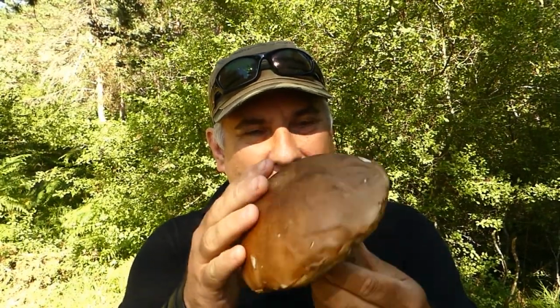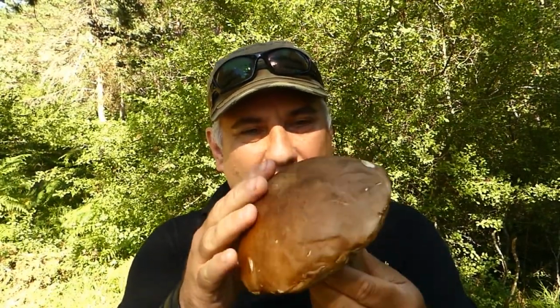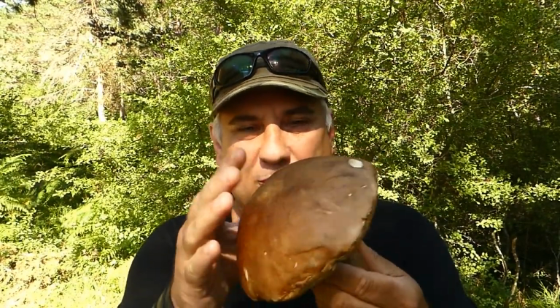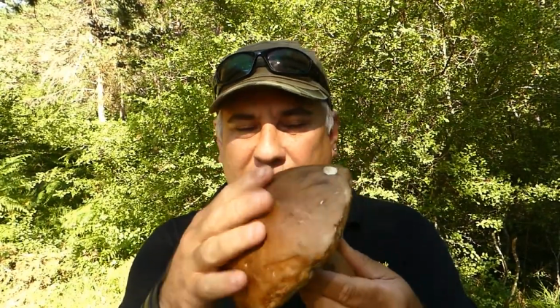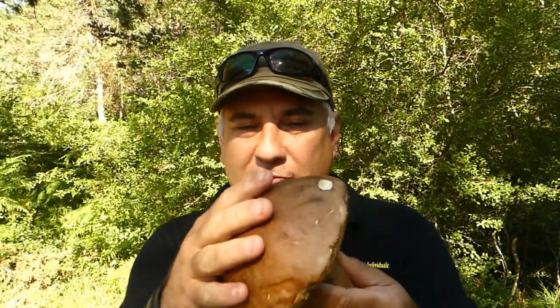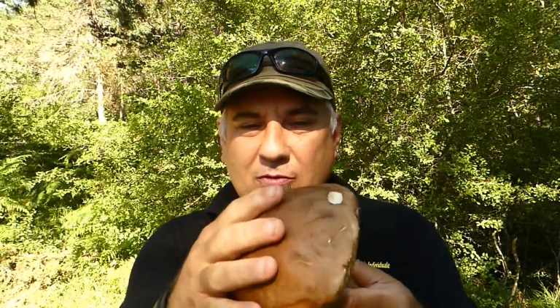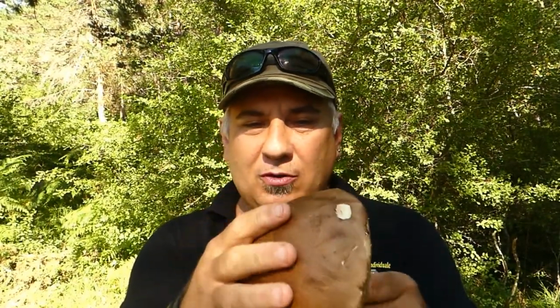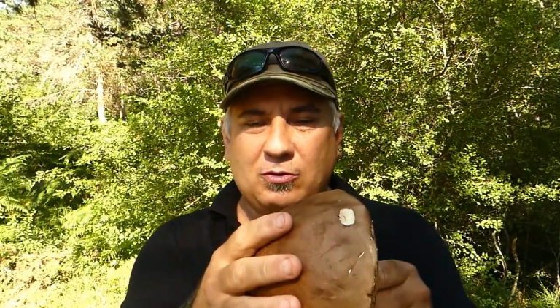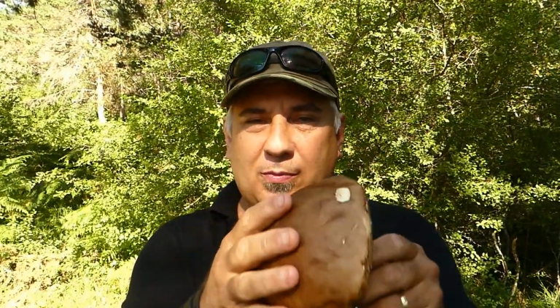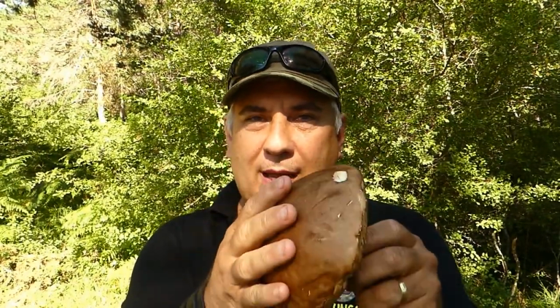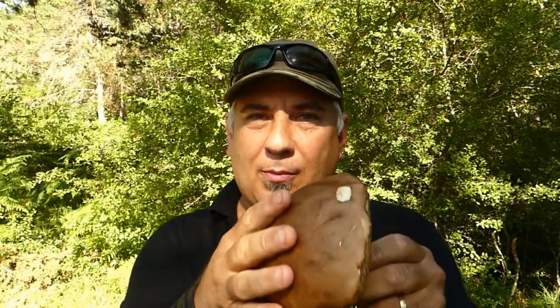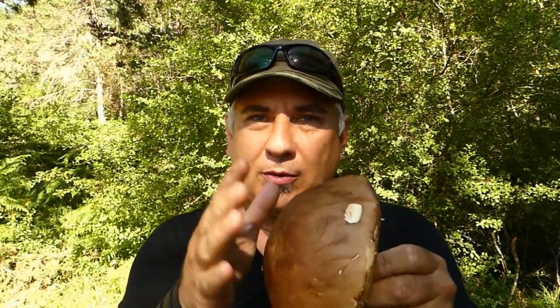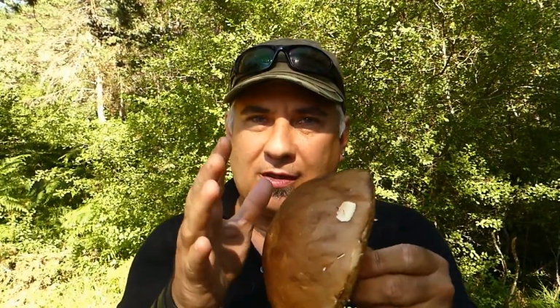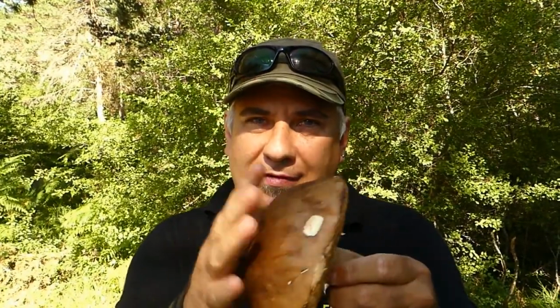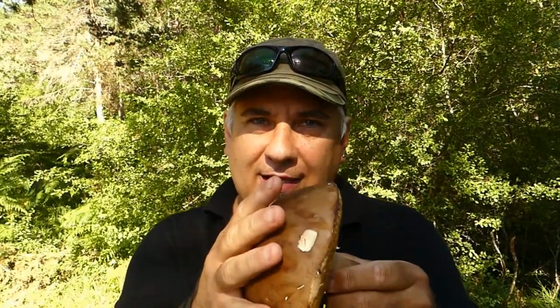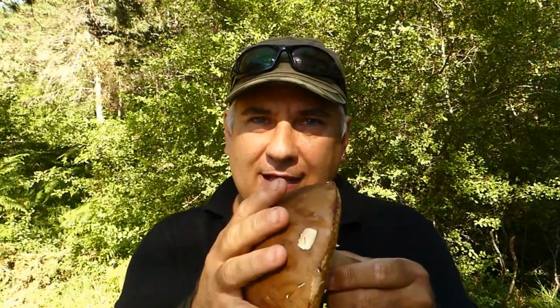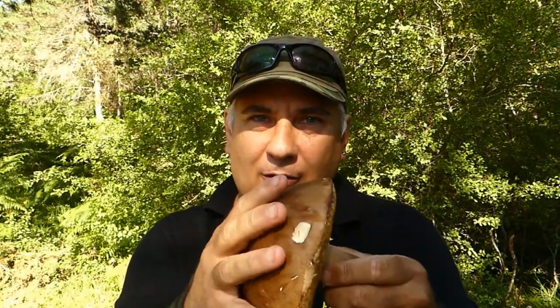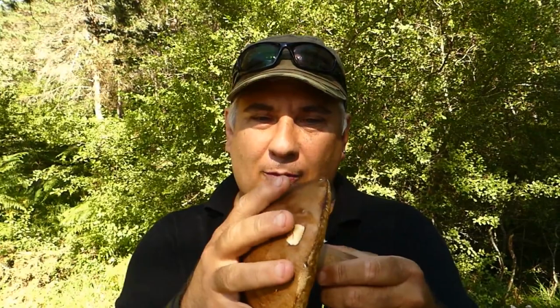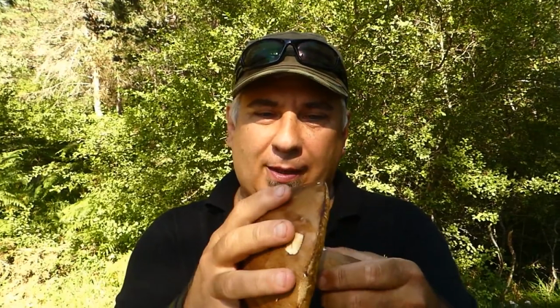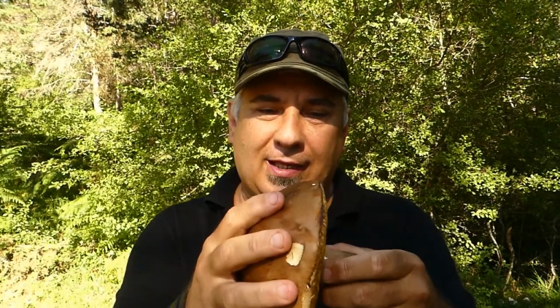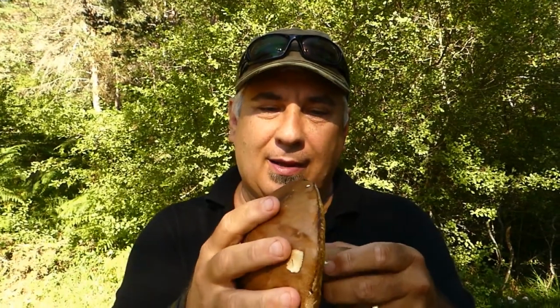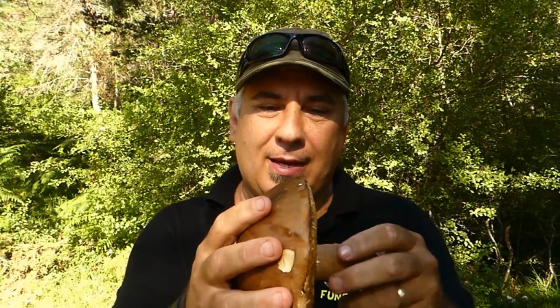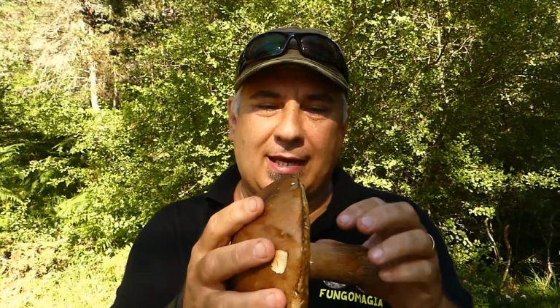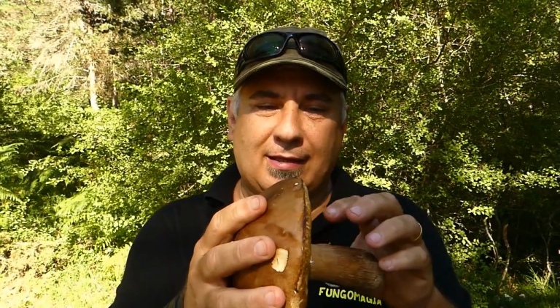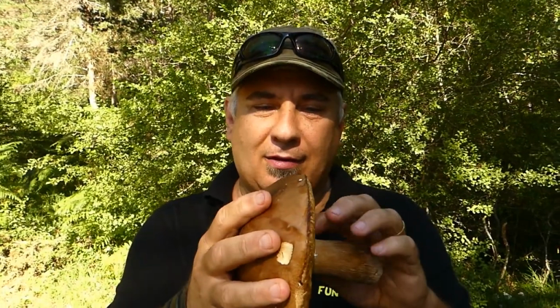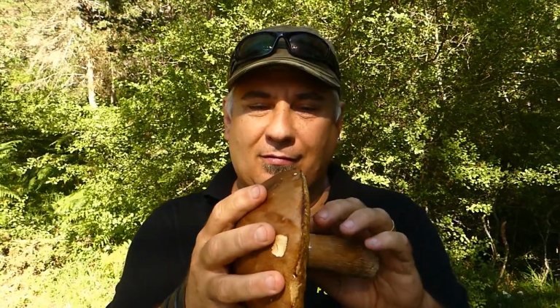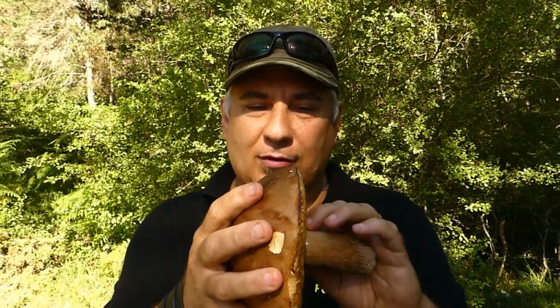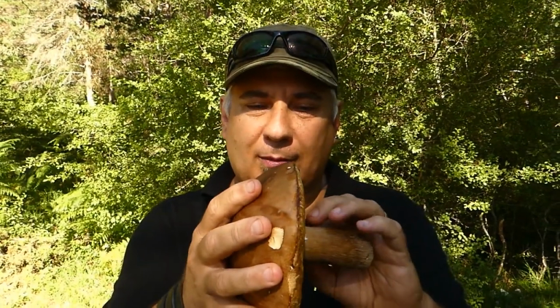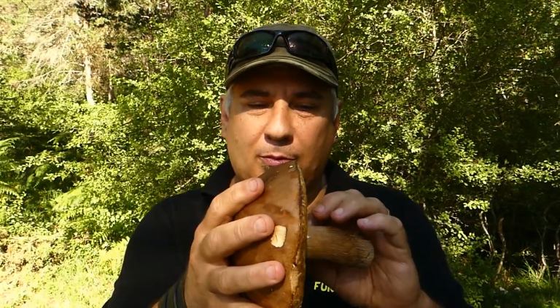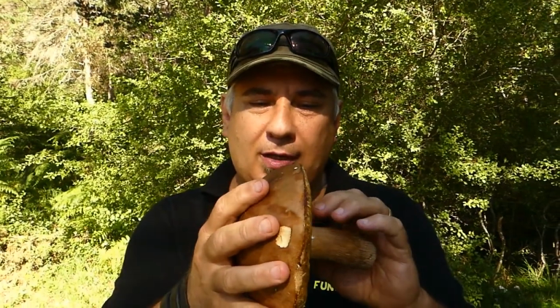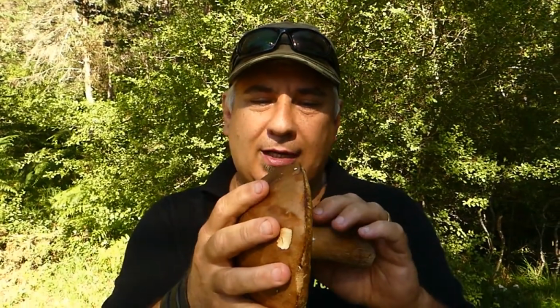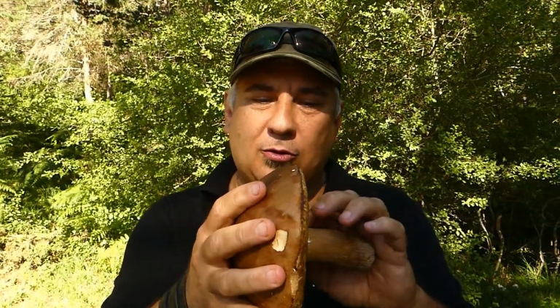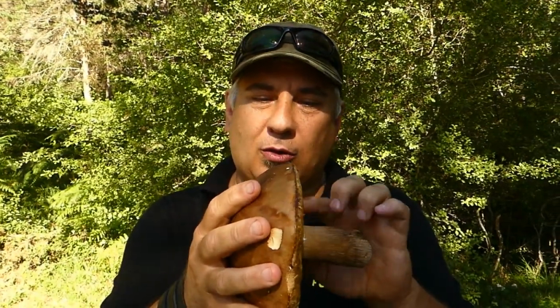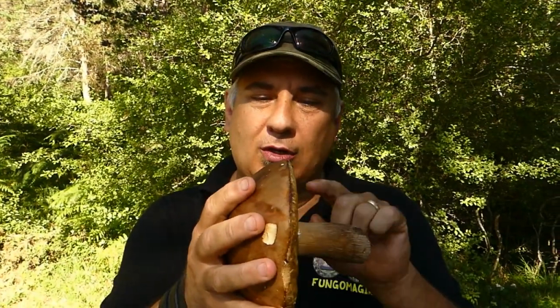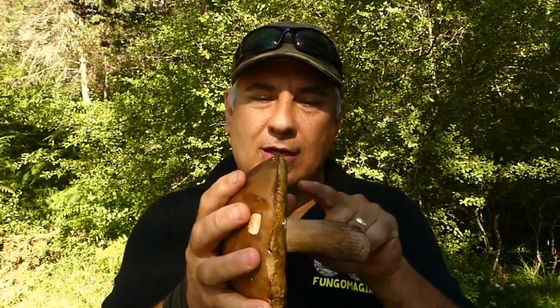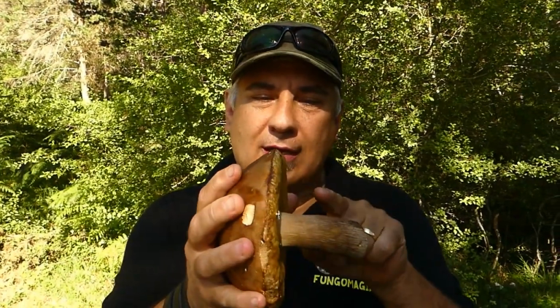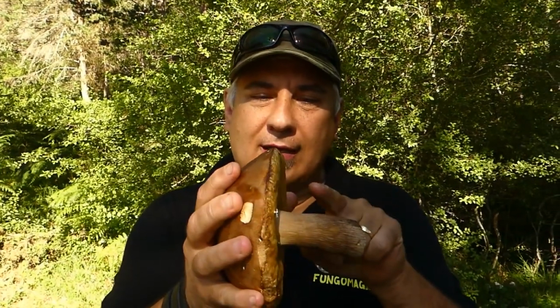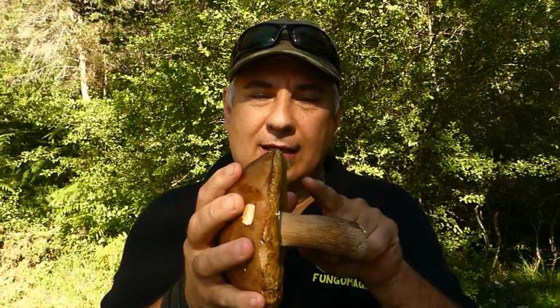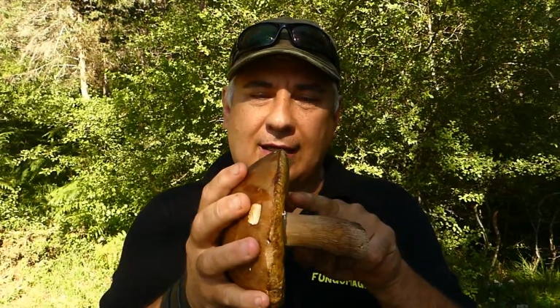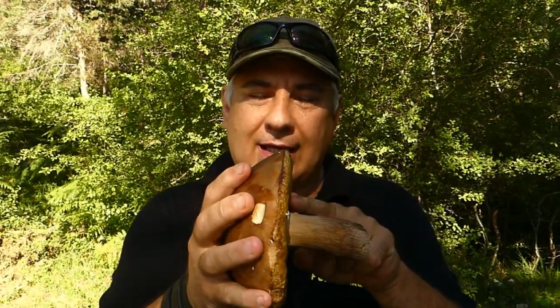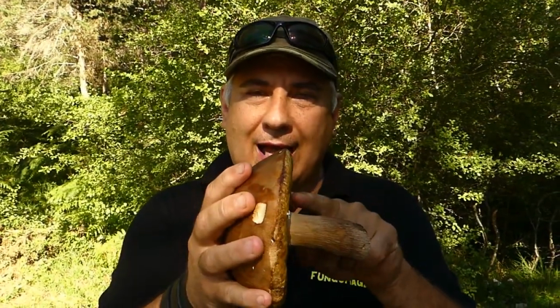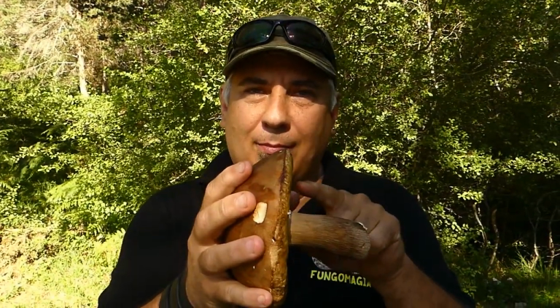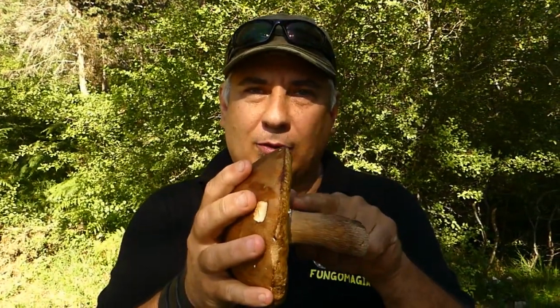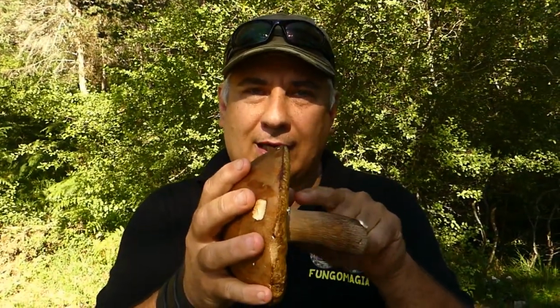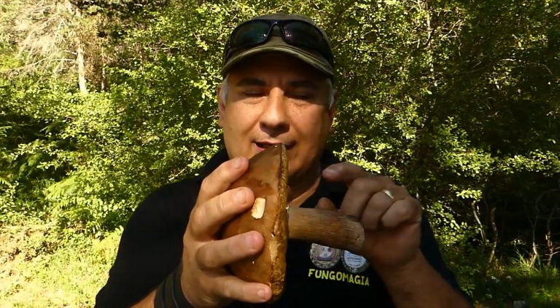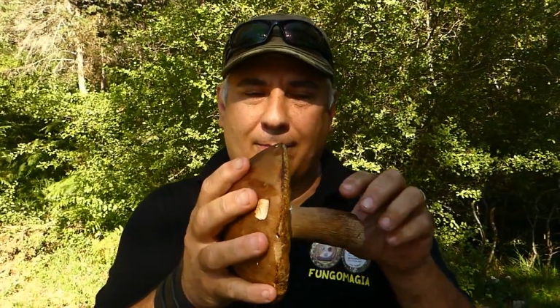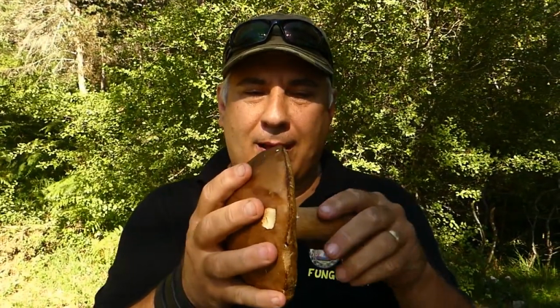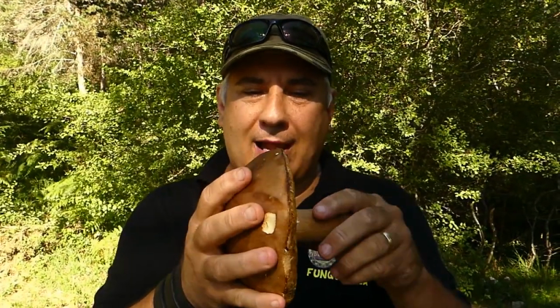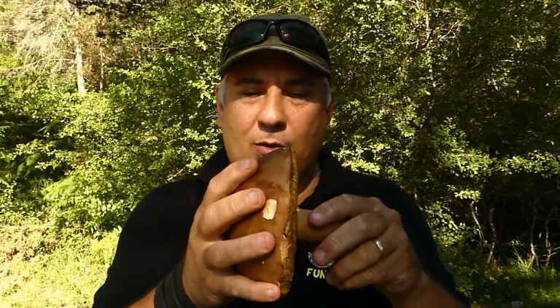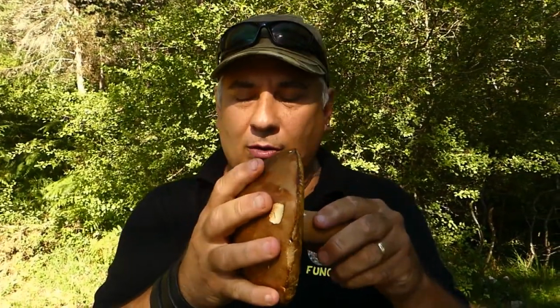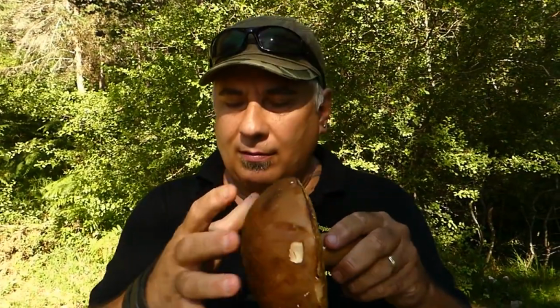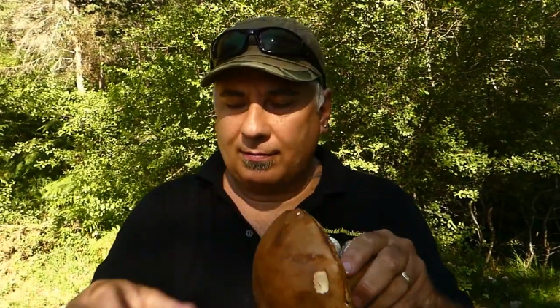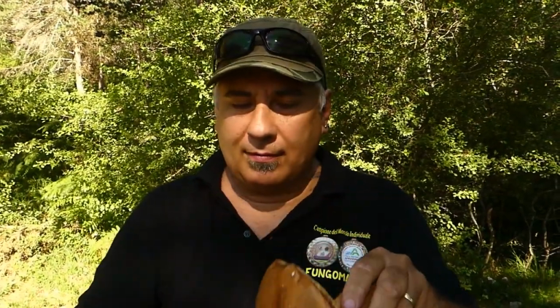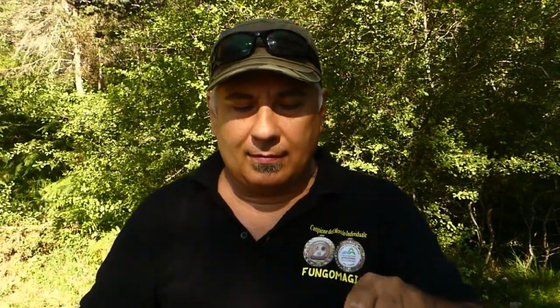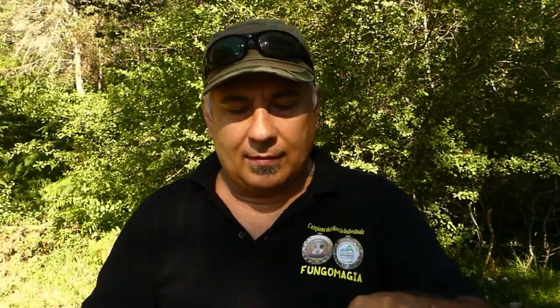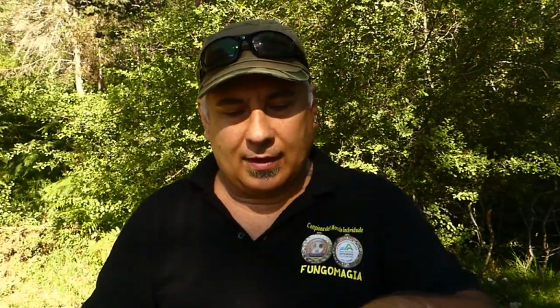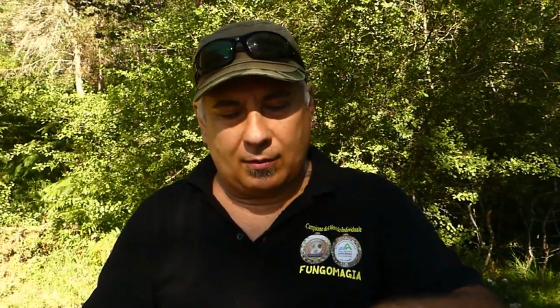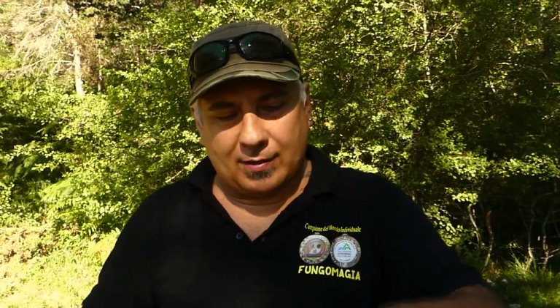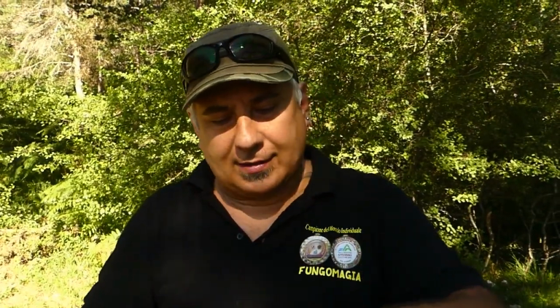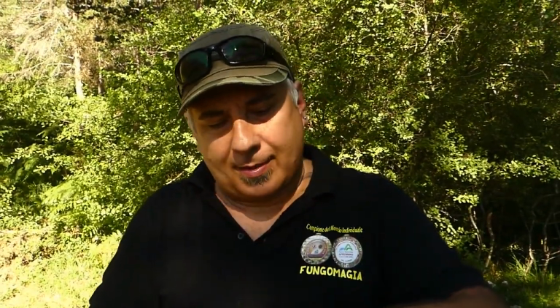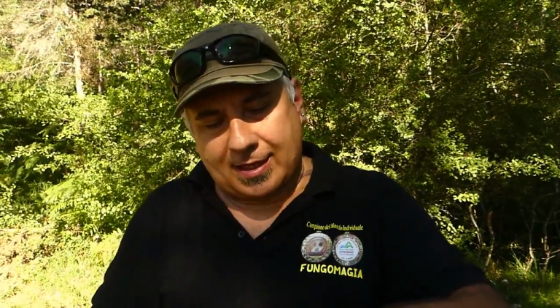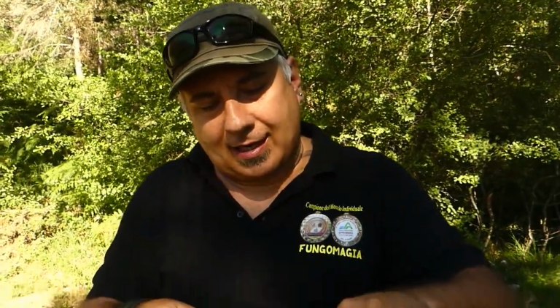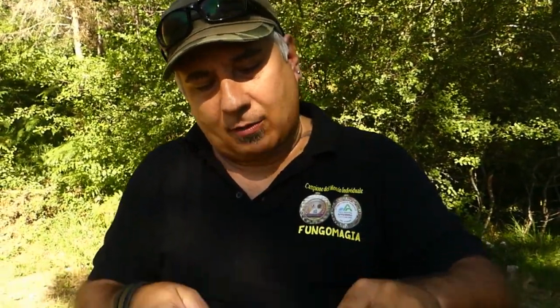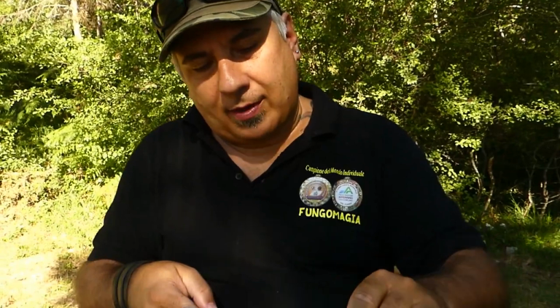Il nostro fungo dobbiamo dividerlo, una volta pulito, separando il gambo dal cappello, in questa maniera qui.